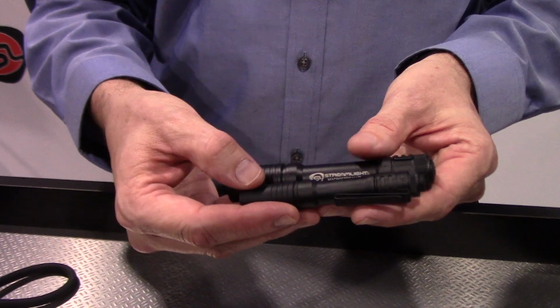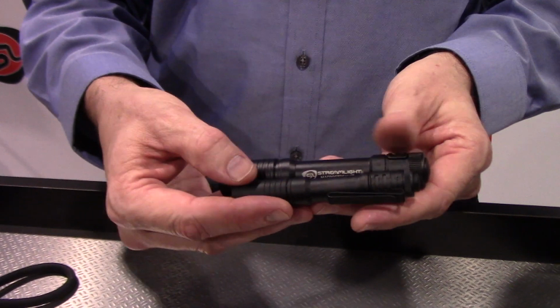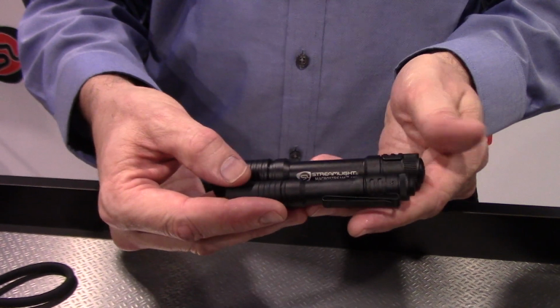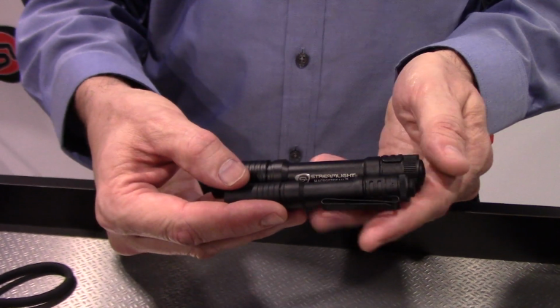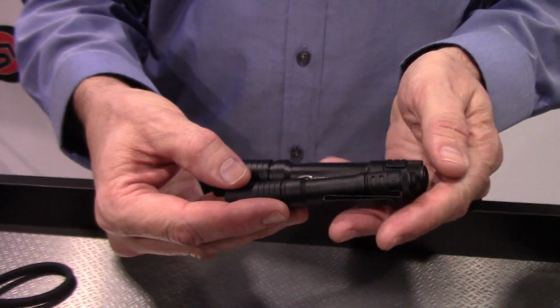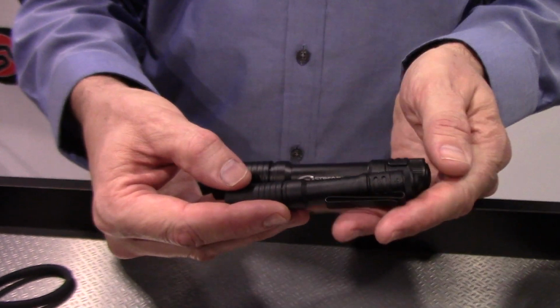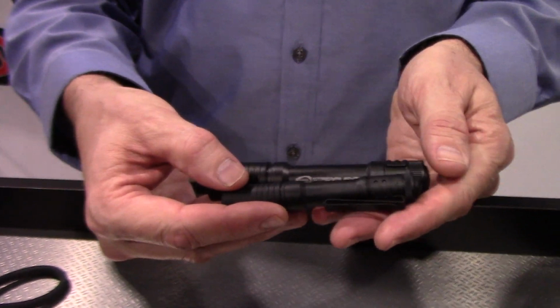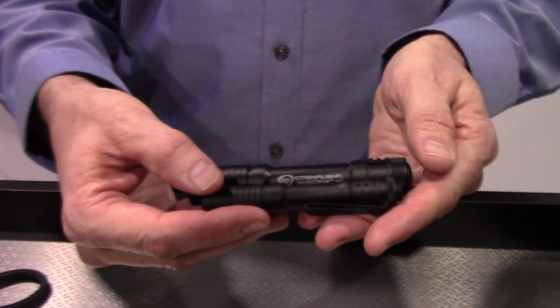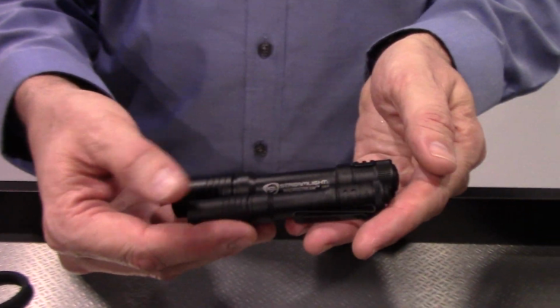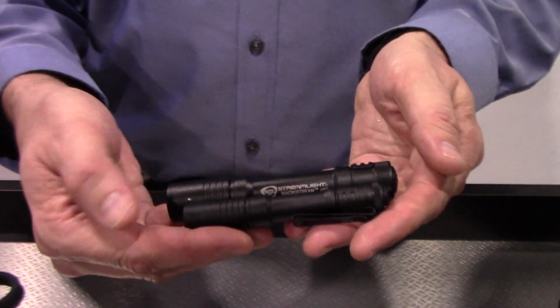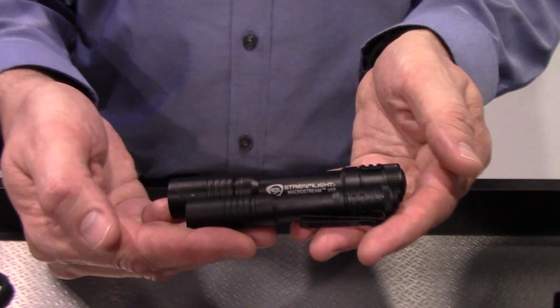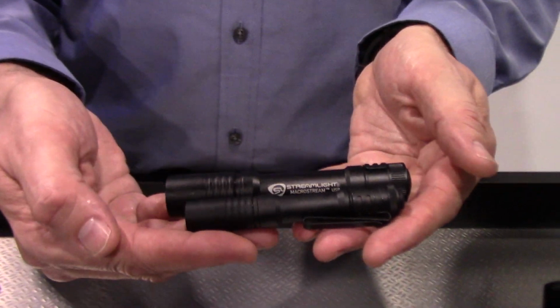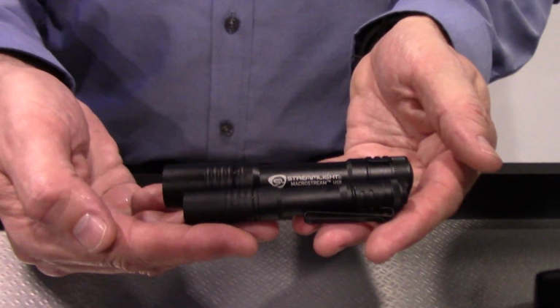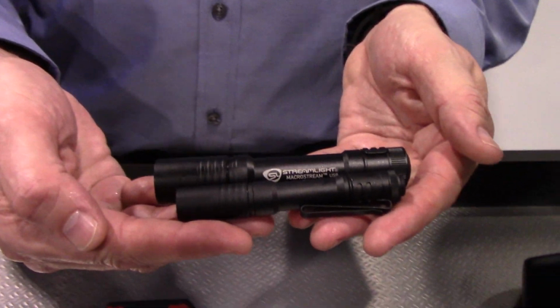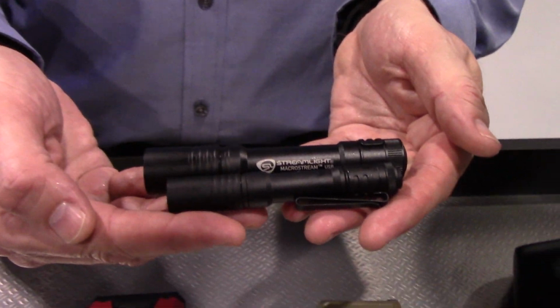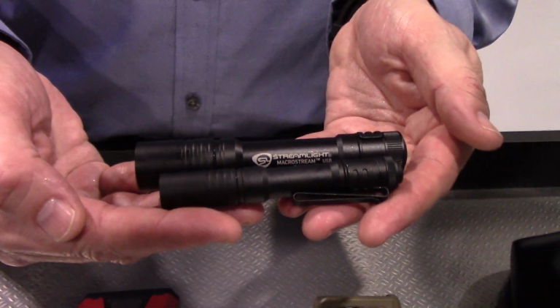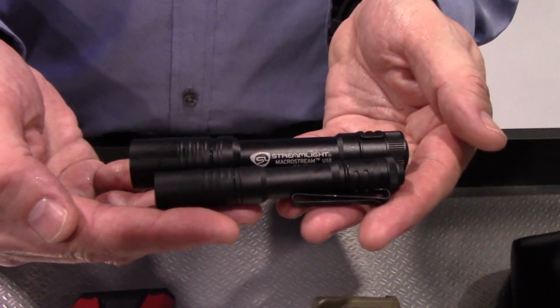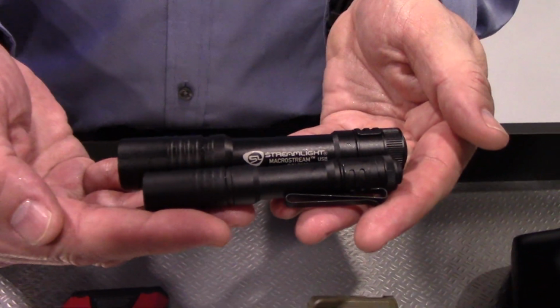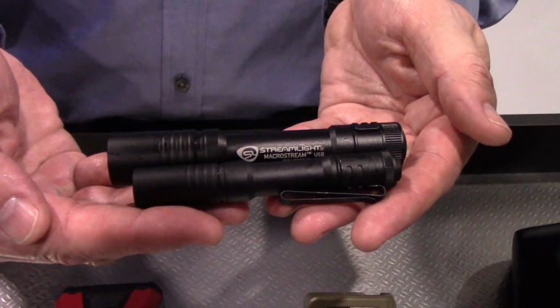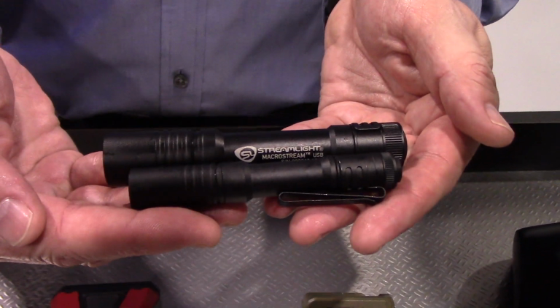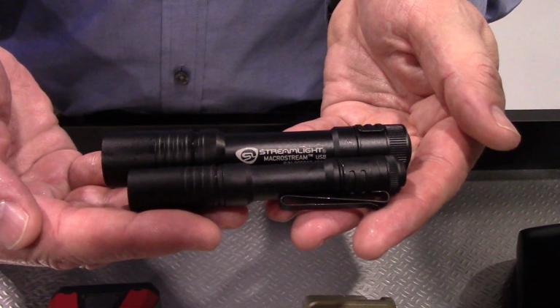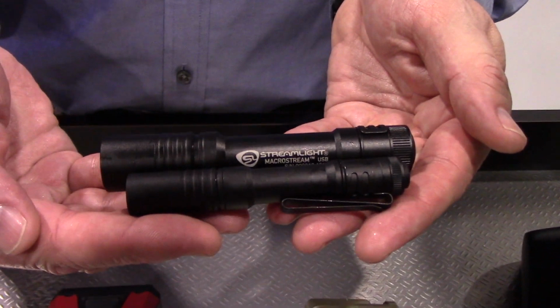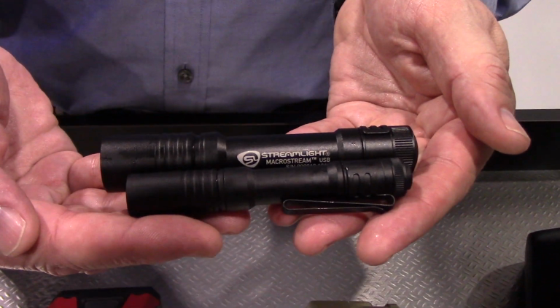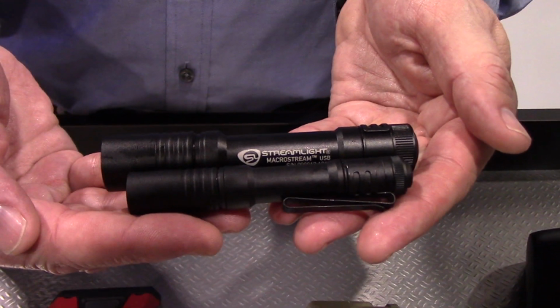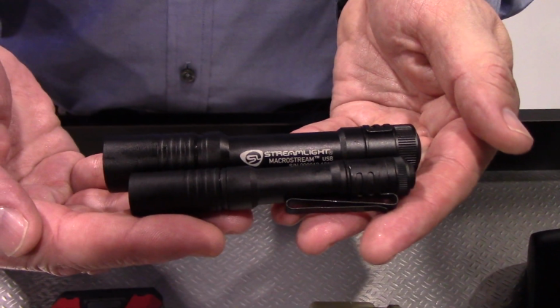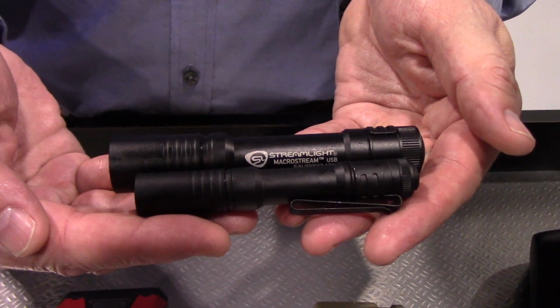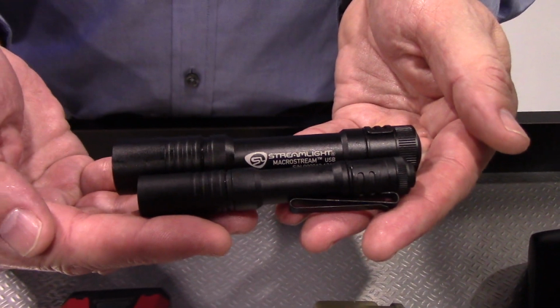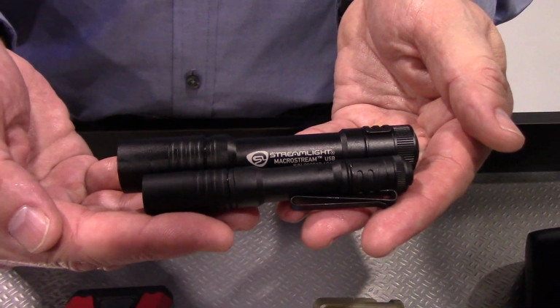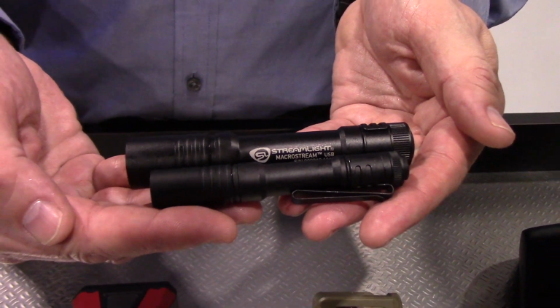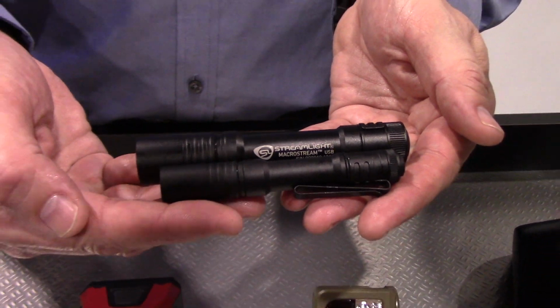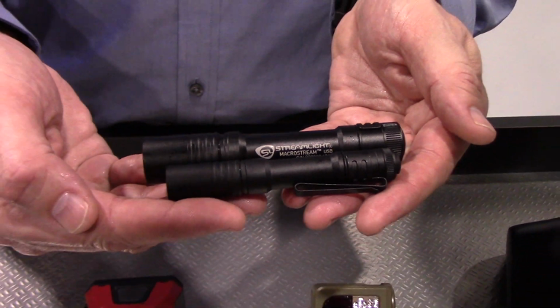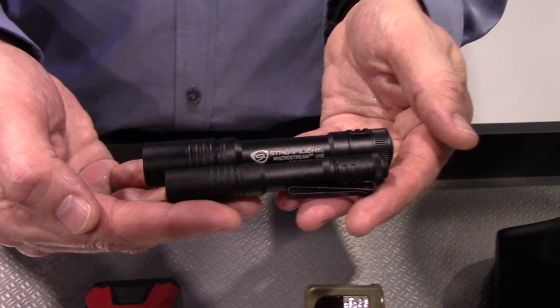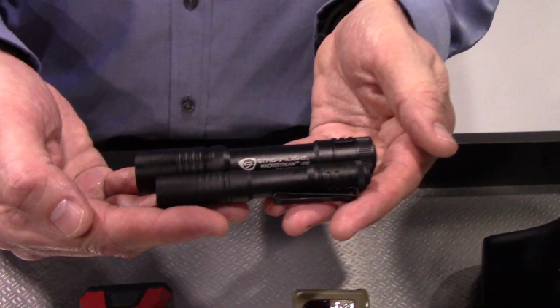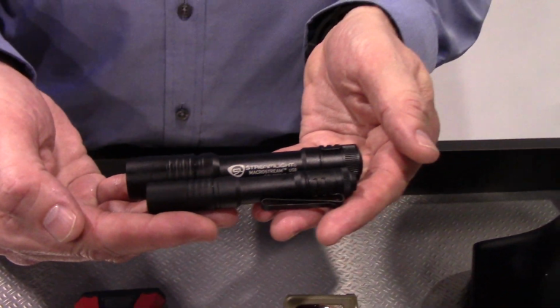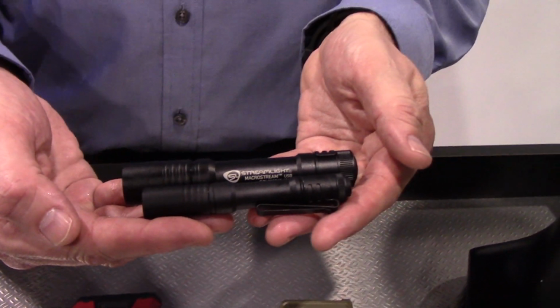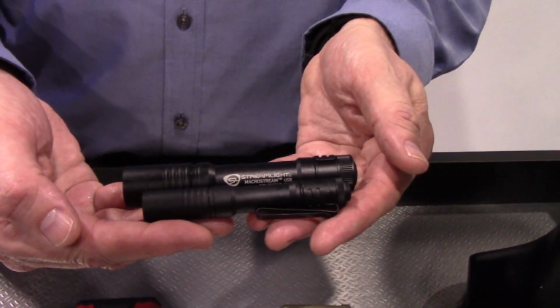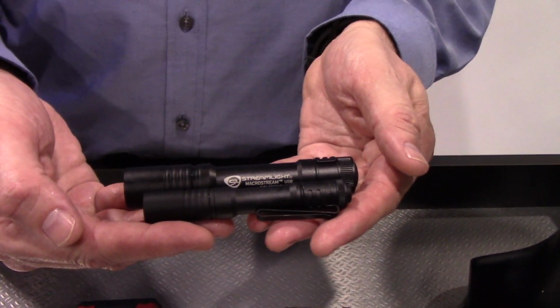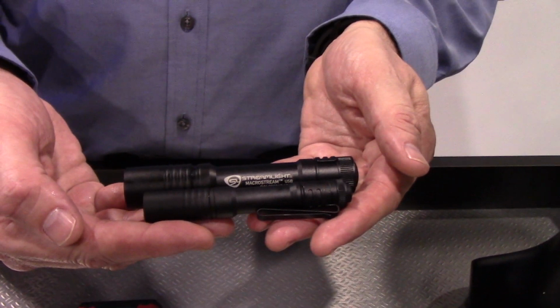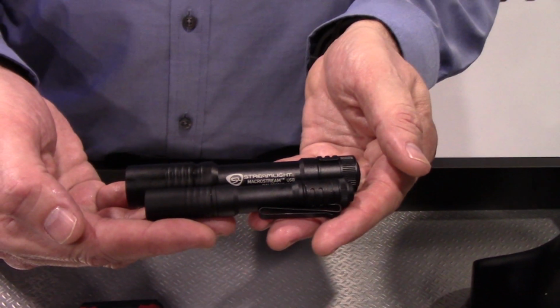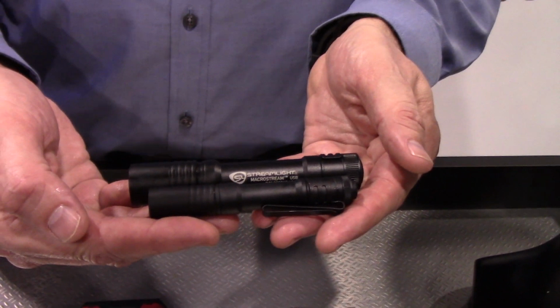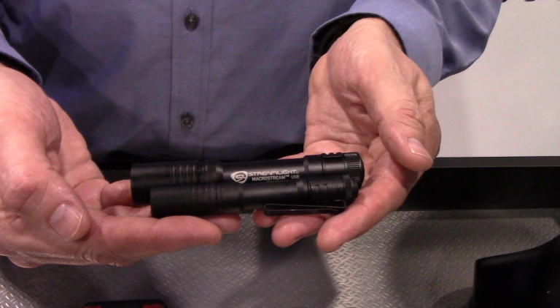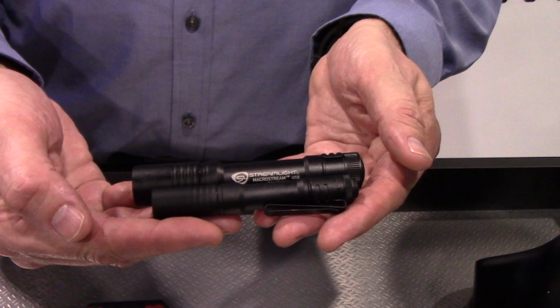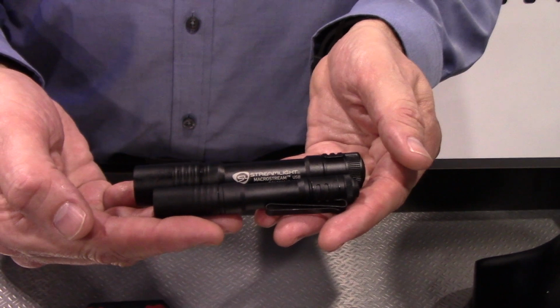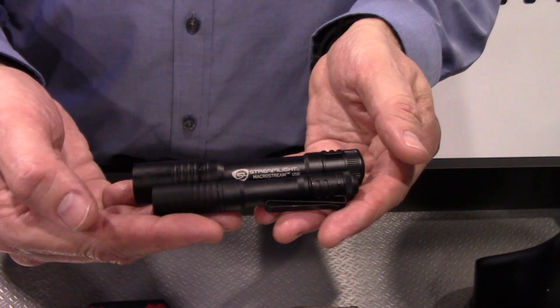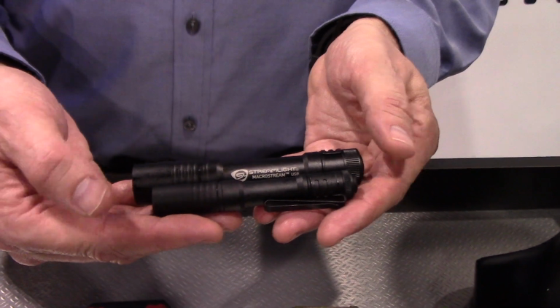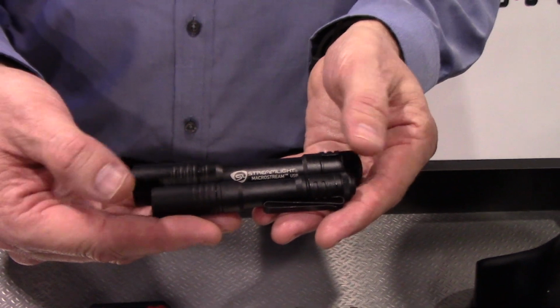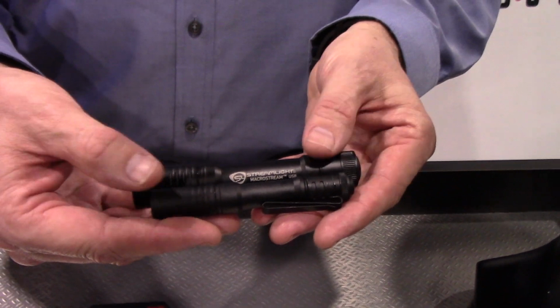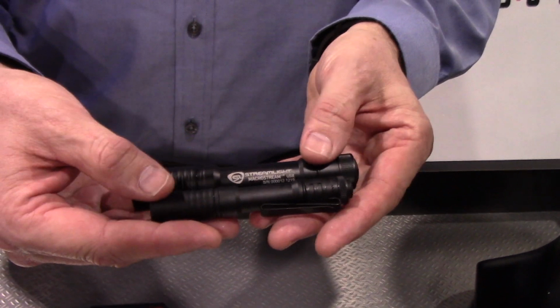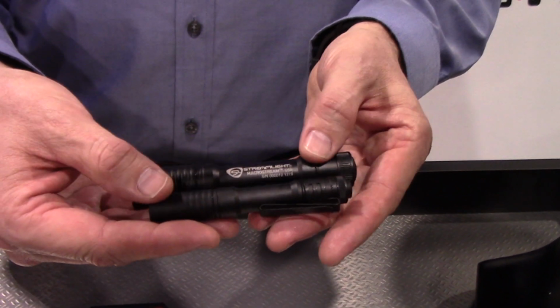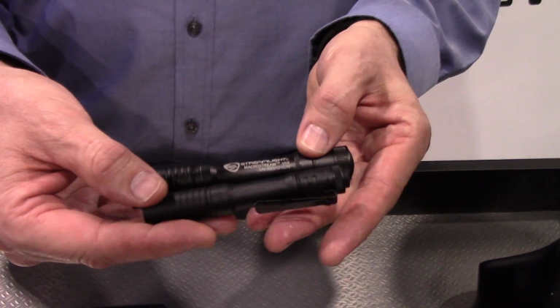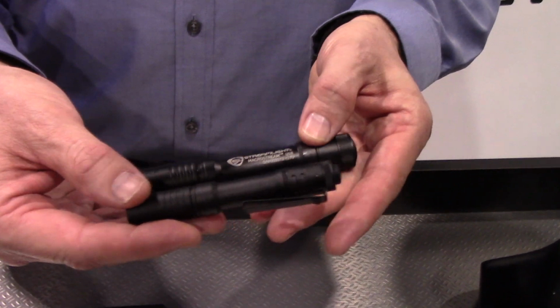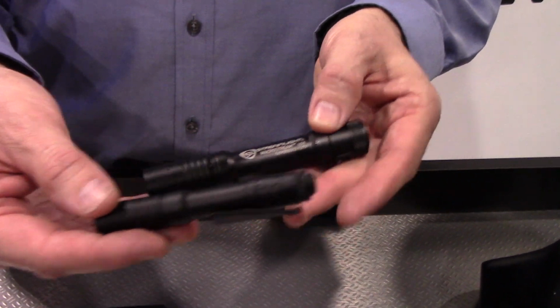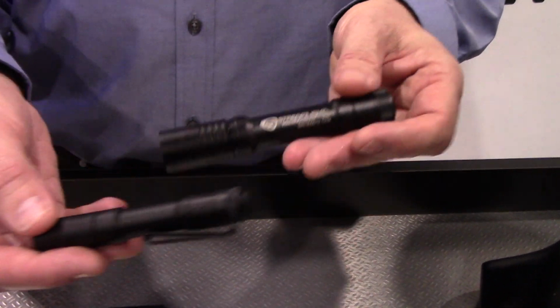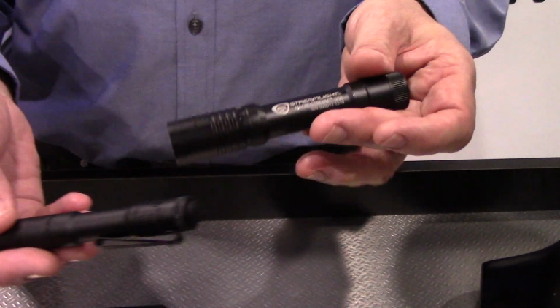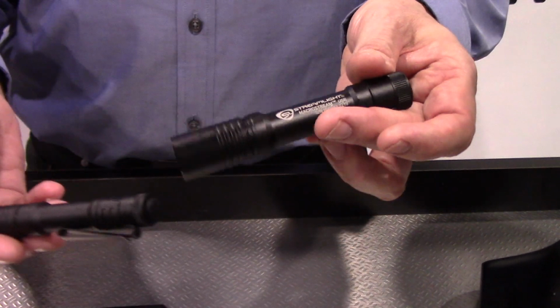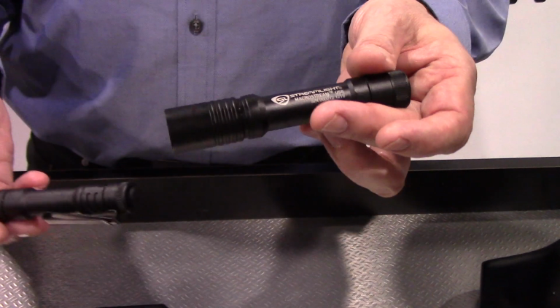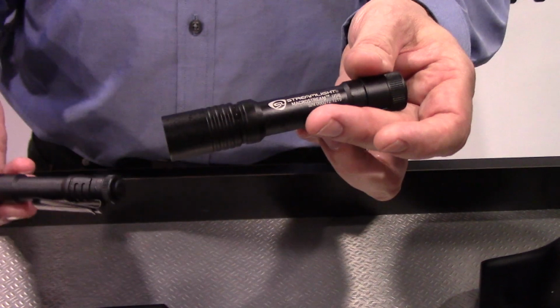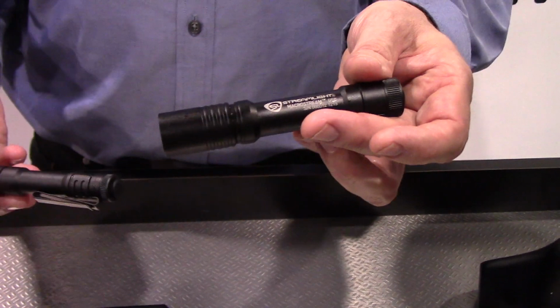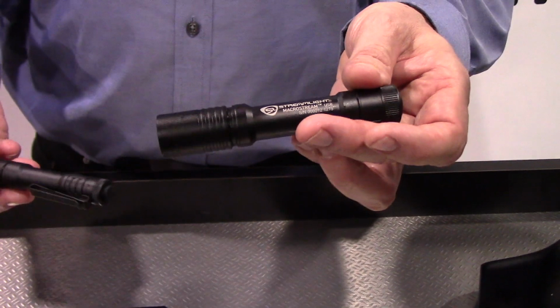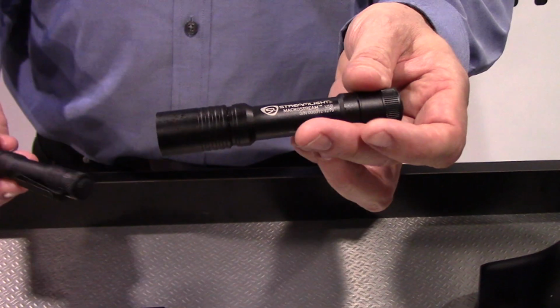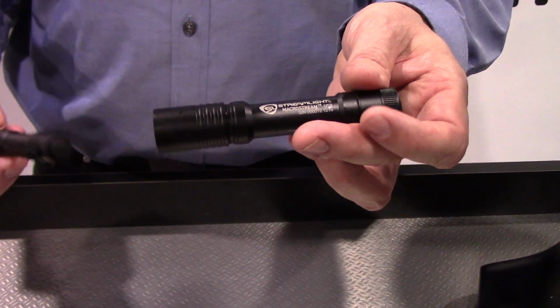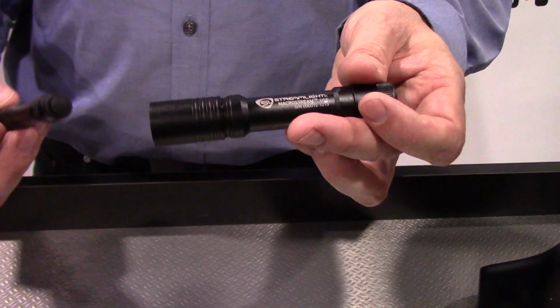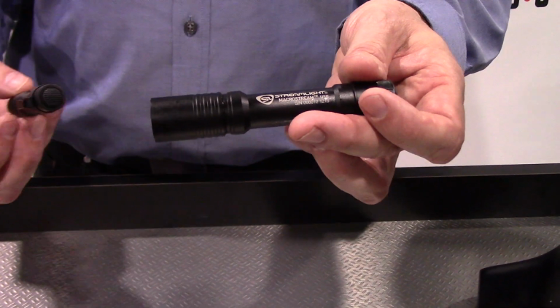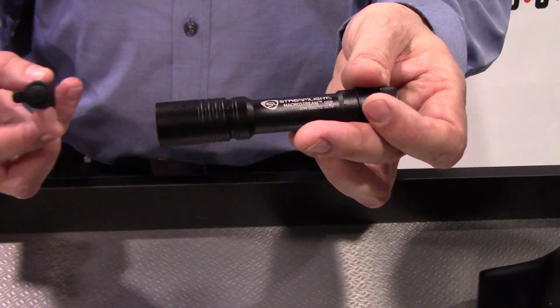There's a size comparison for you. These lights will be ready to start shipping in just a few months.